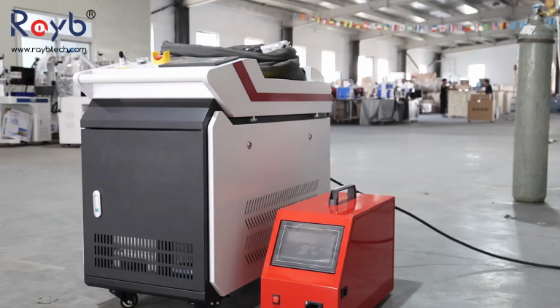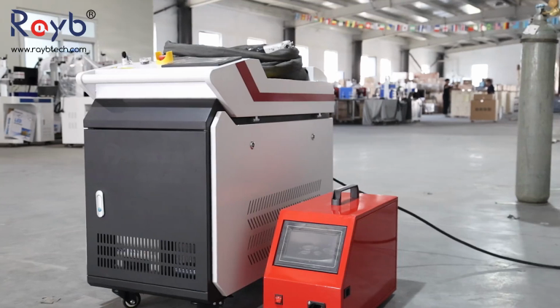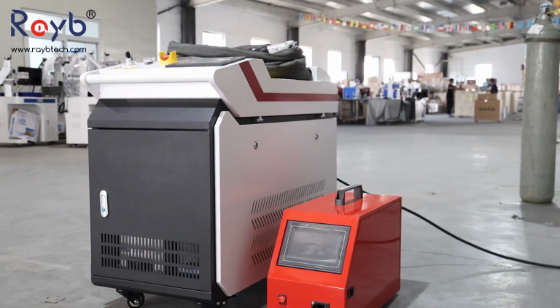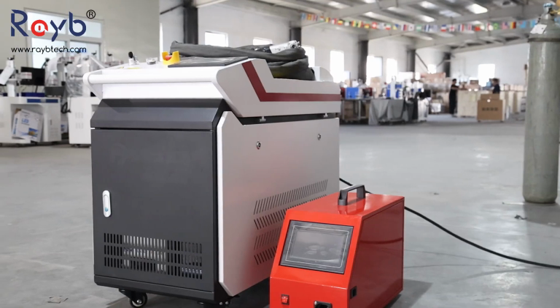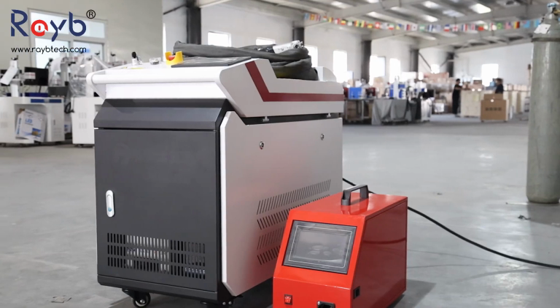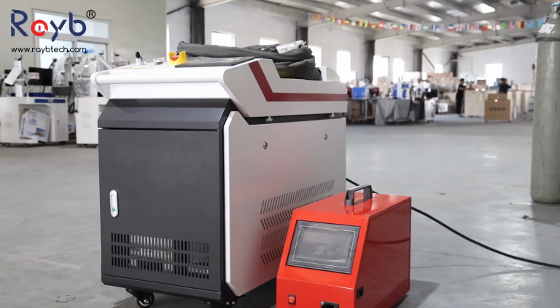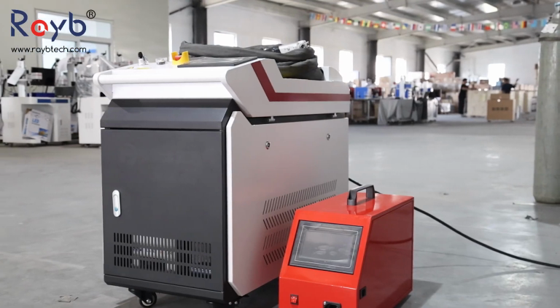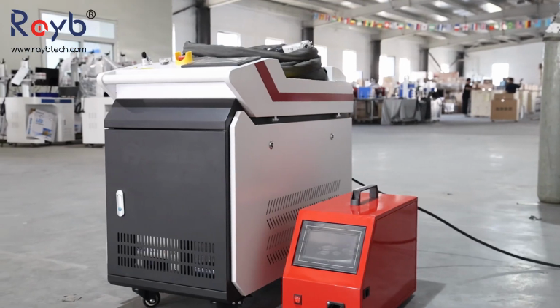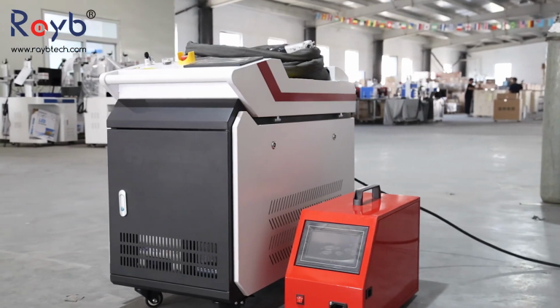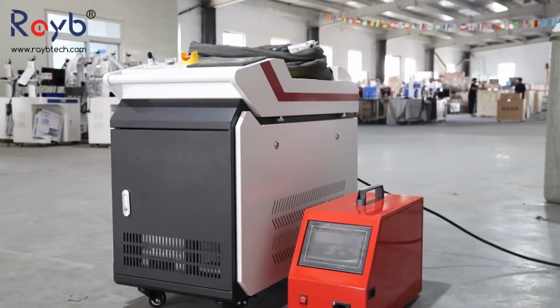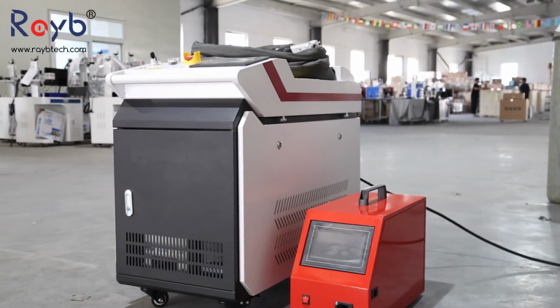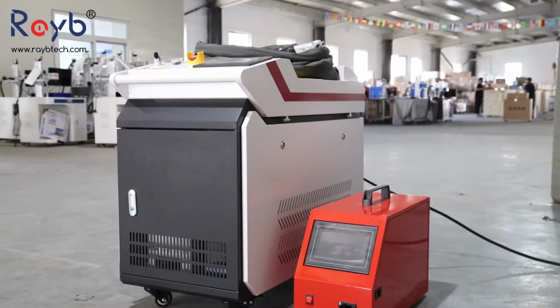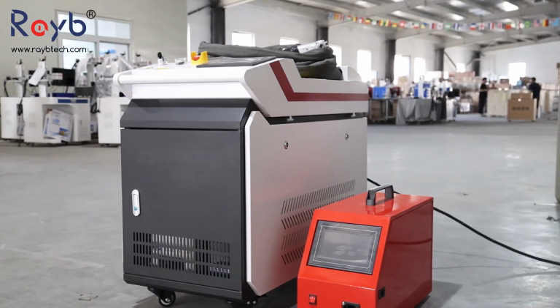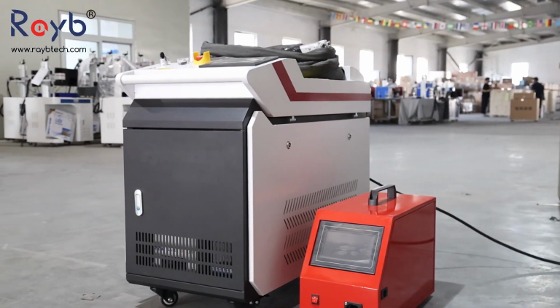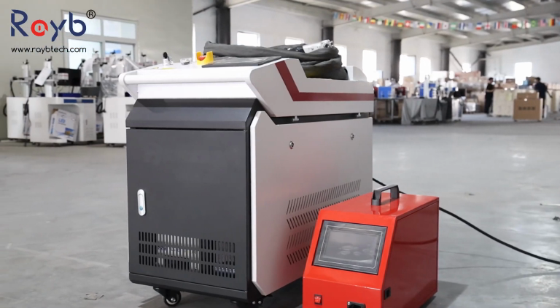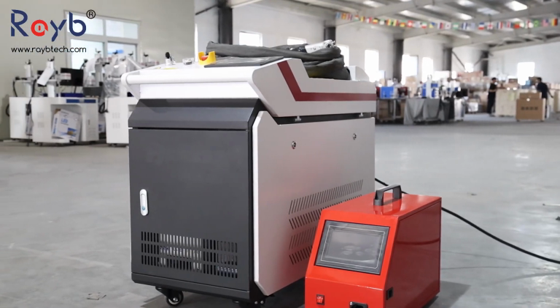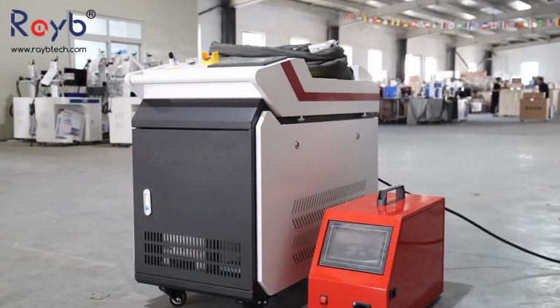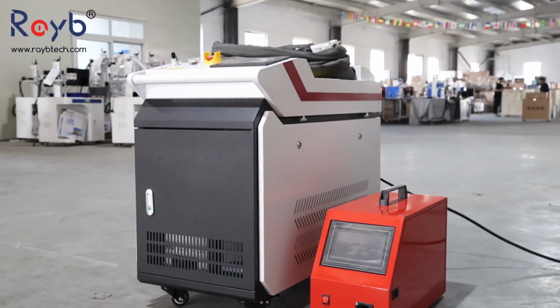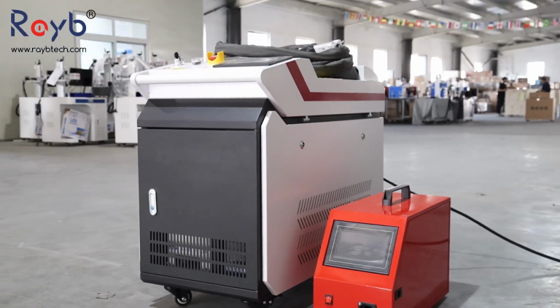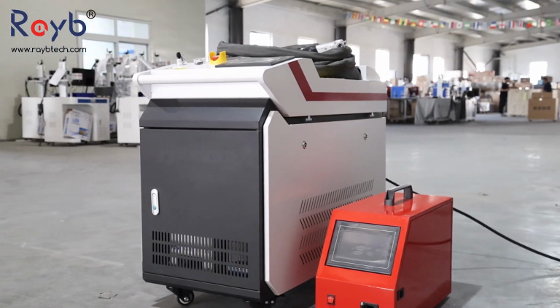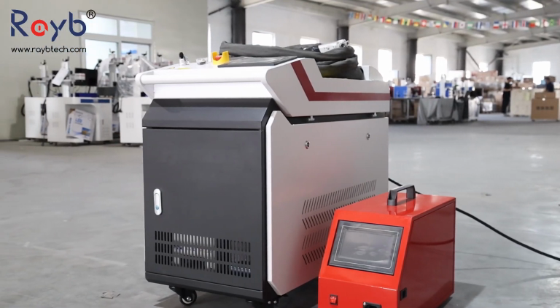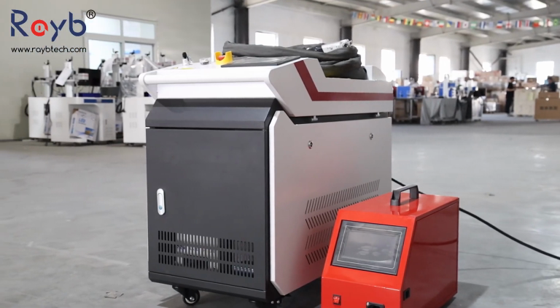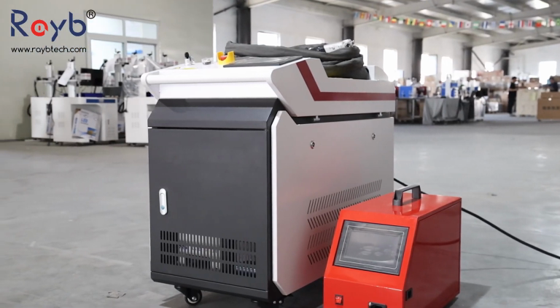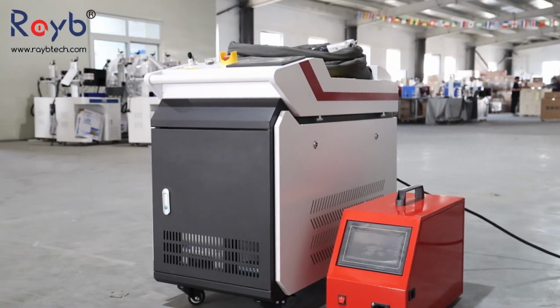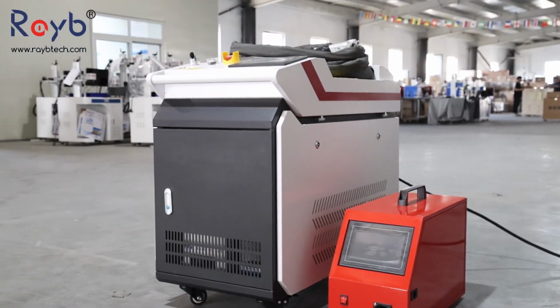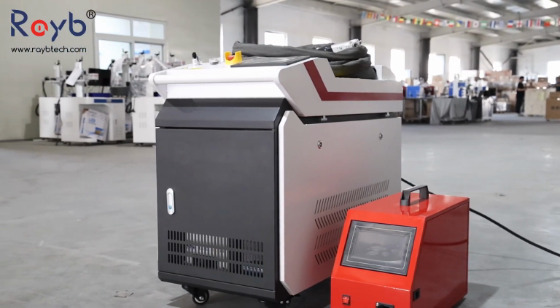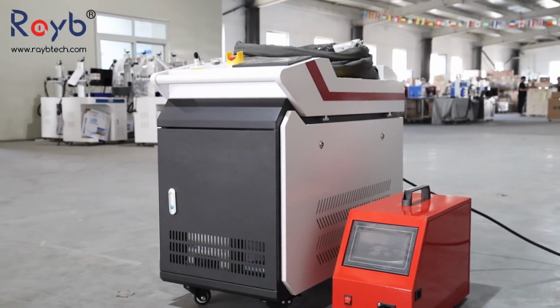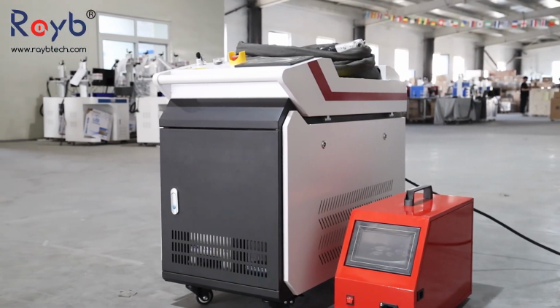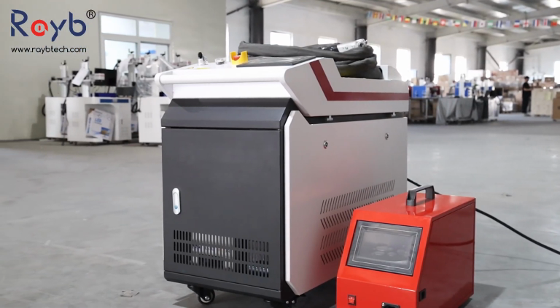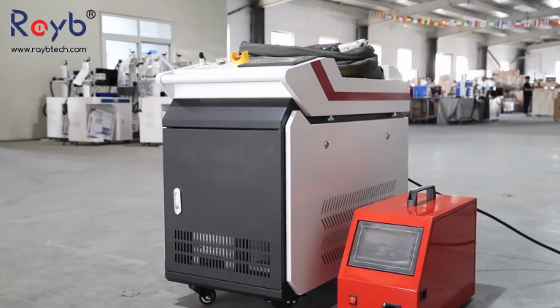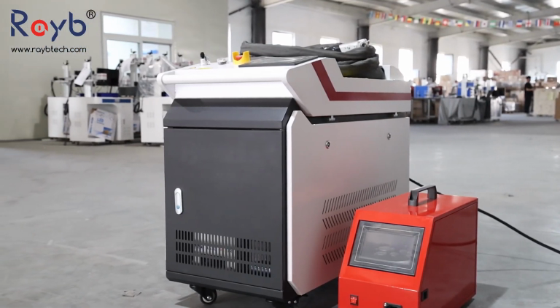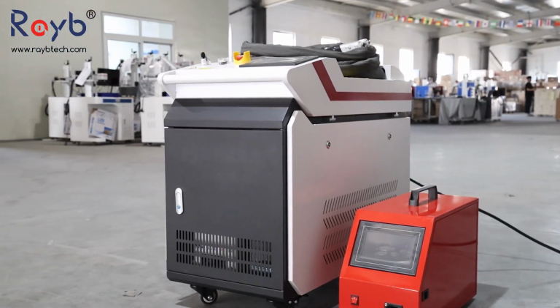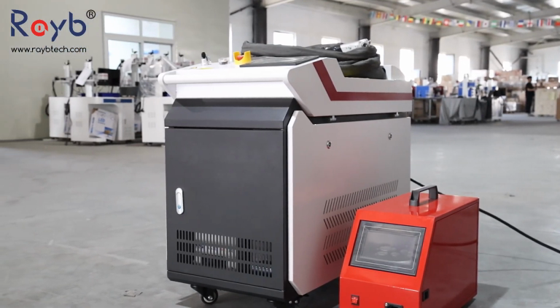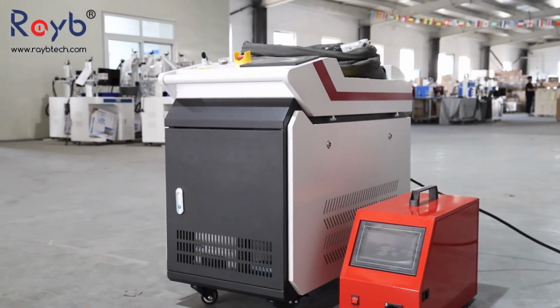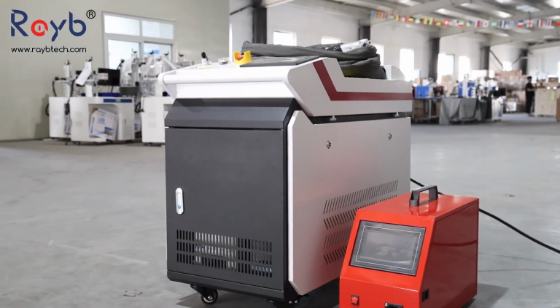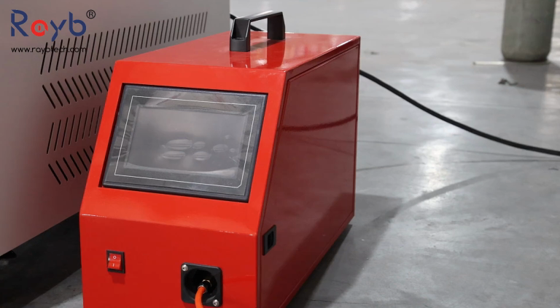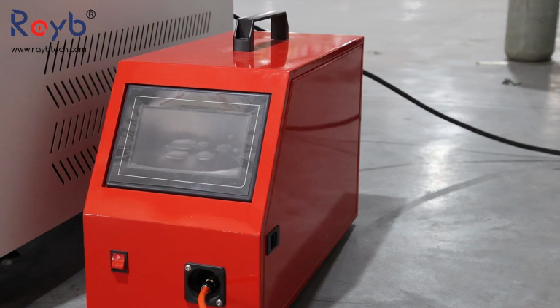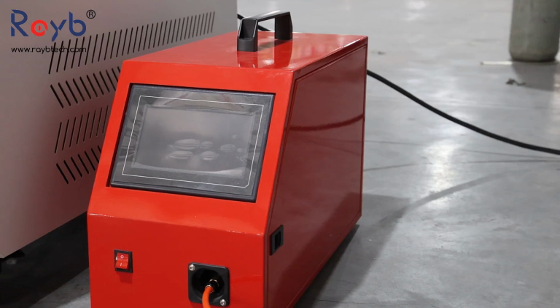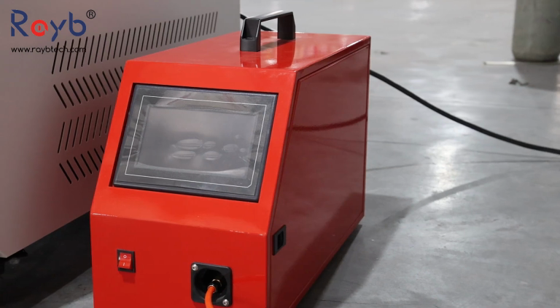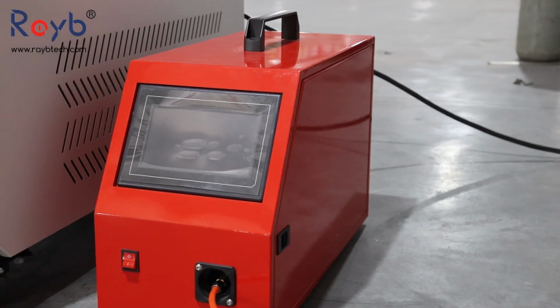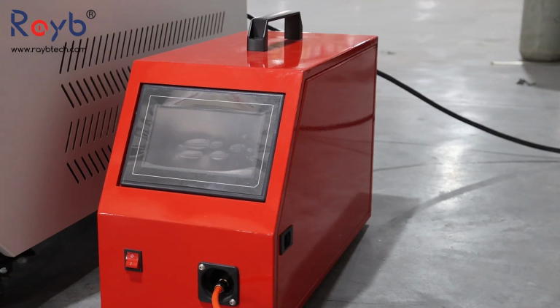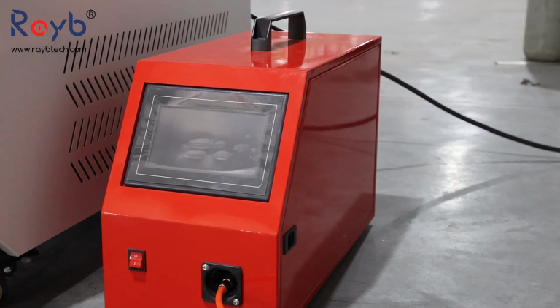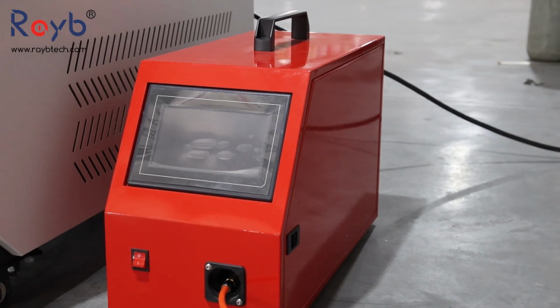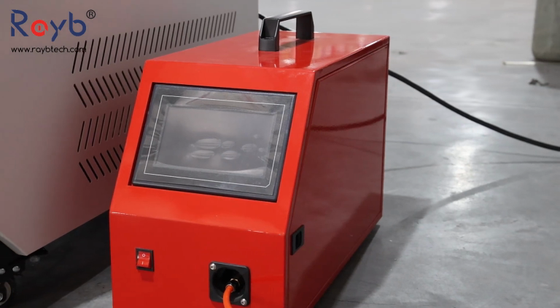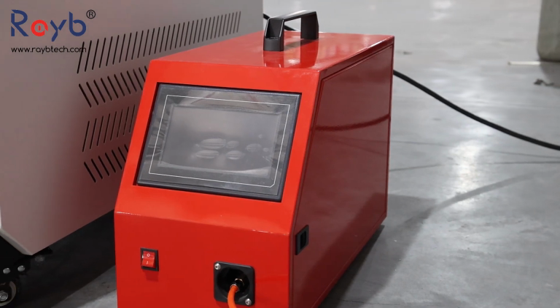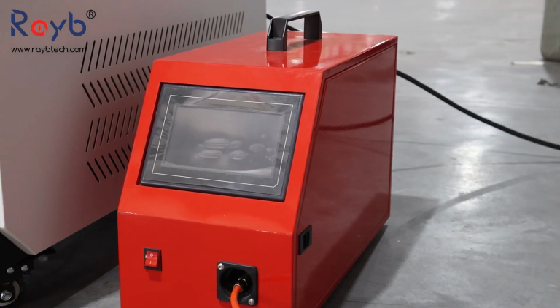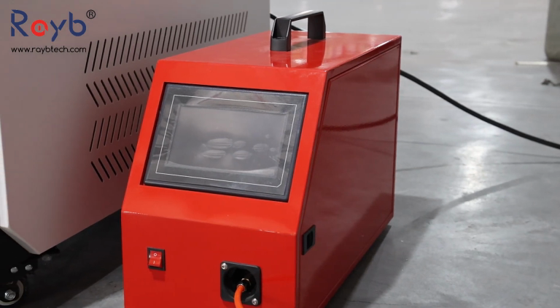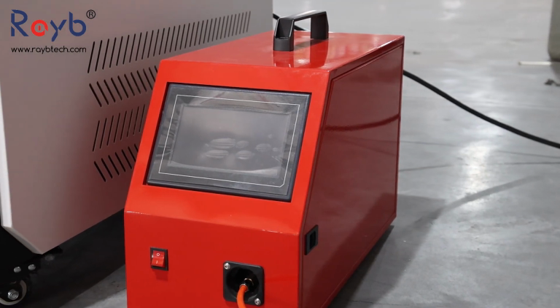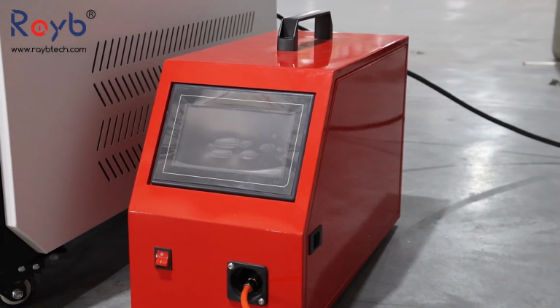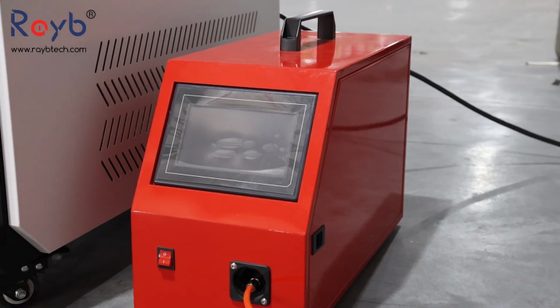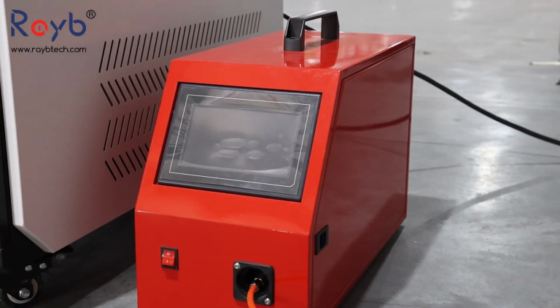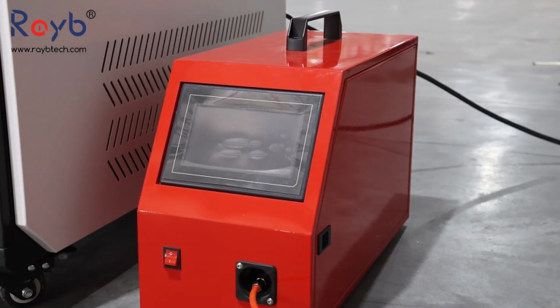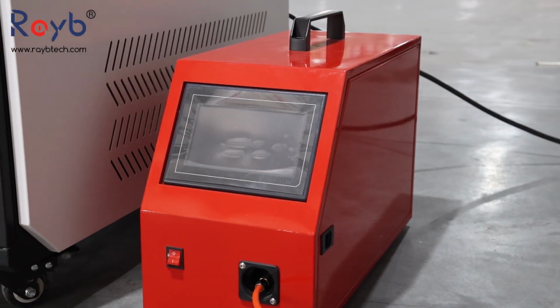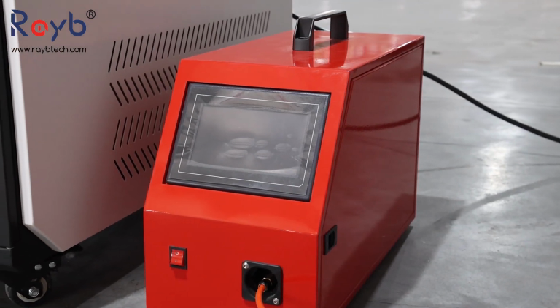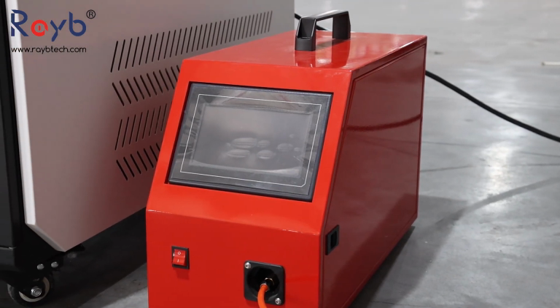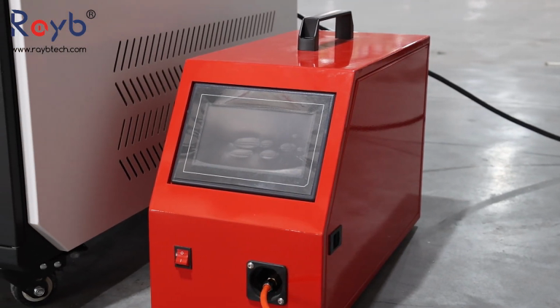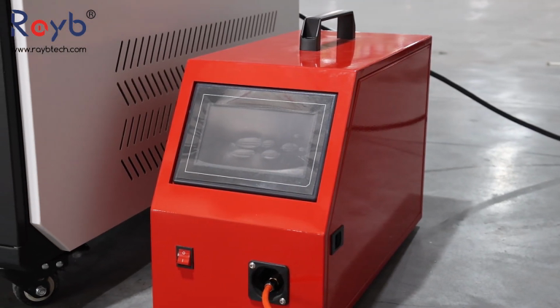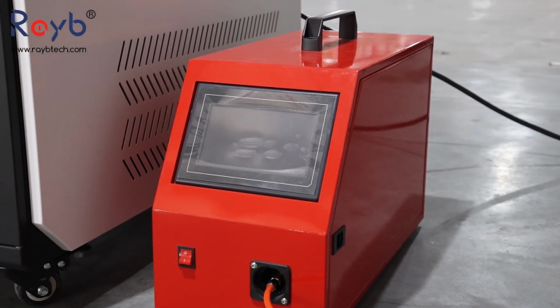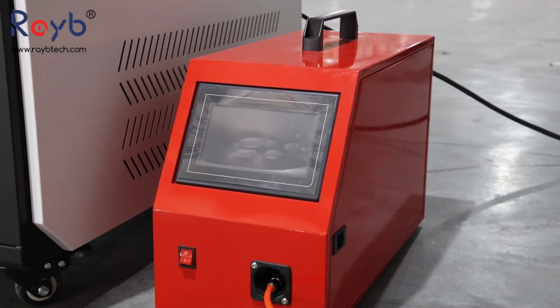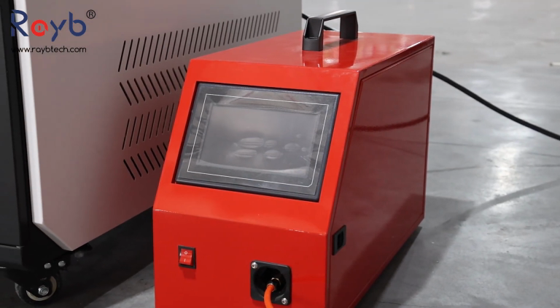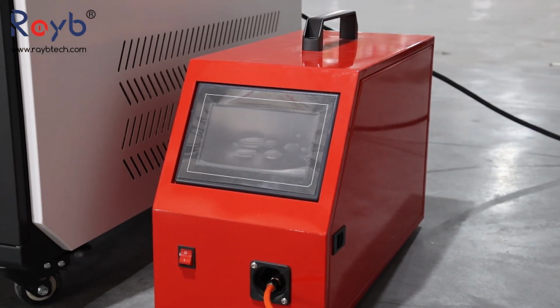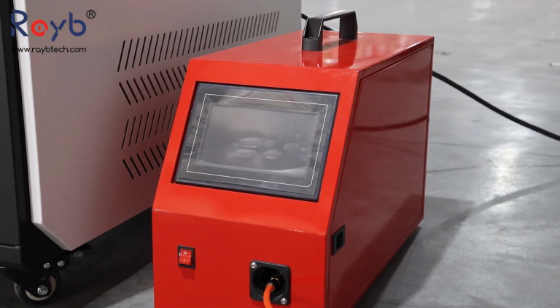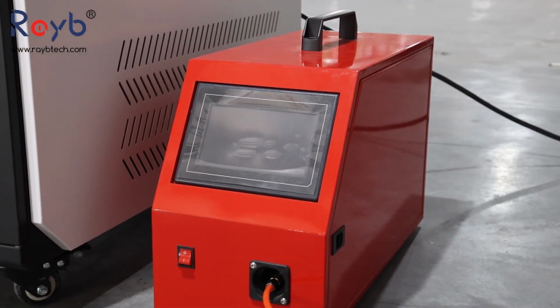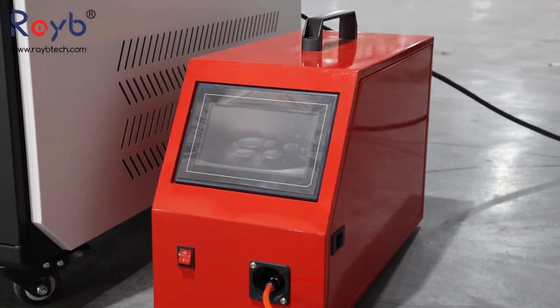The Rabe Tech 4-in-1 Laser Welding Machine is a multifunctional device that integrates welding, cutting, cleaning, and weld cleaning.